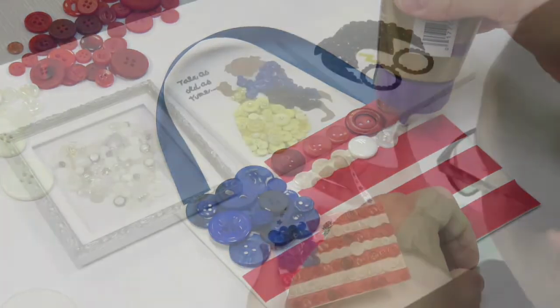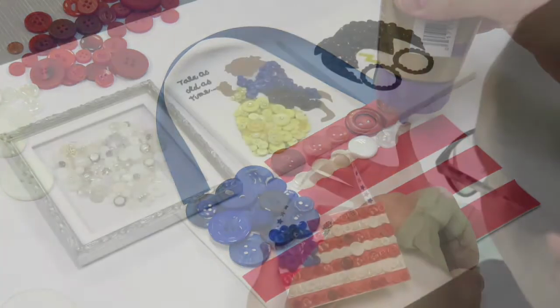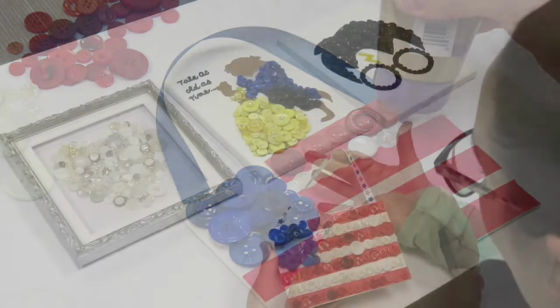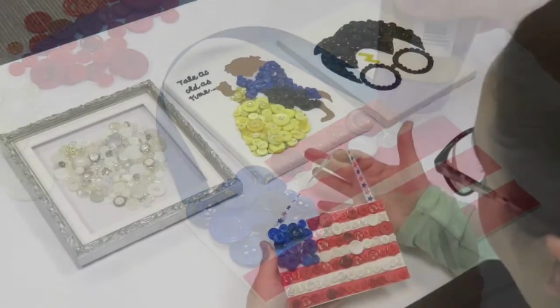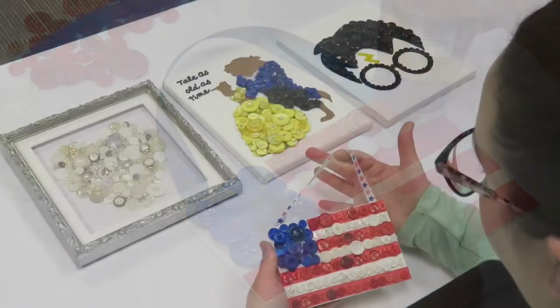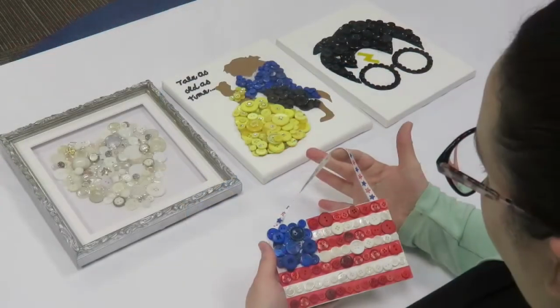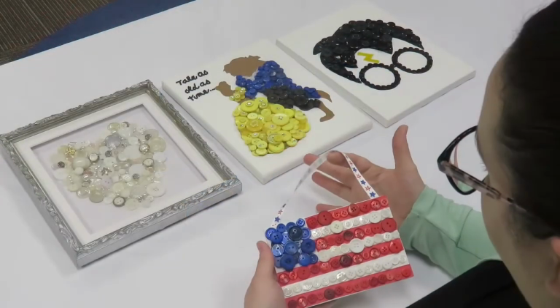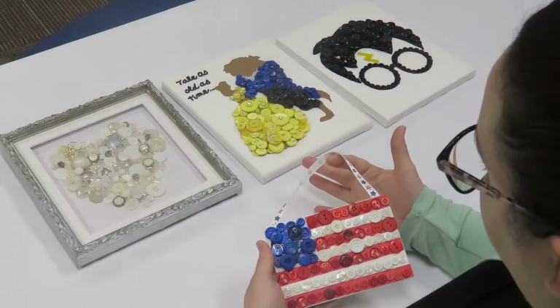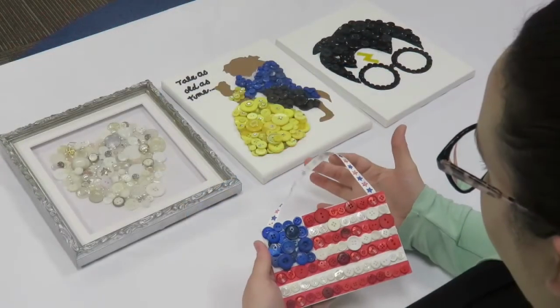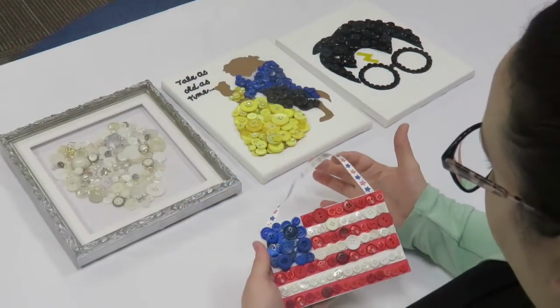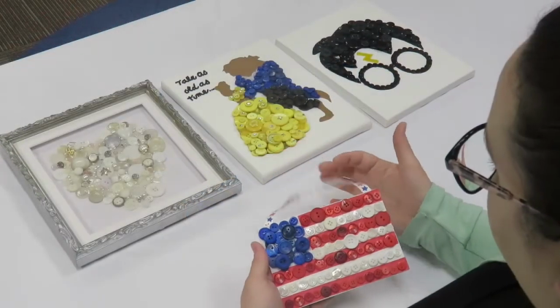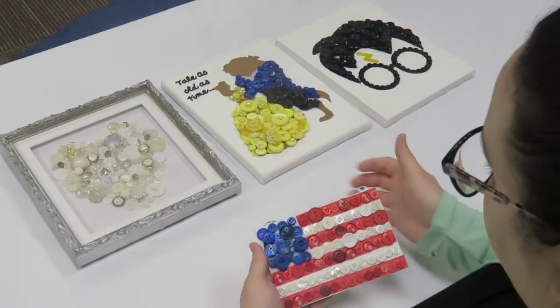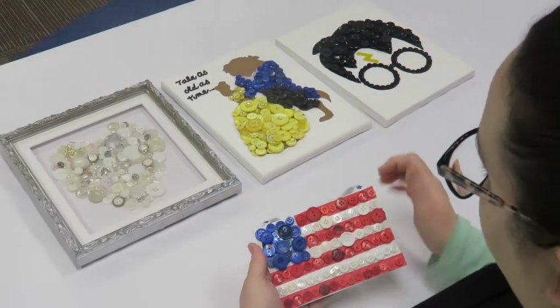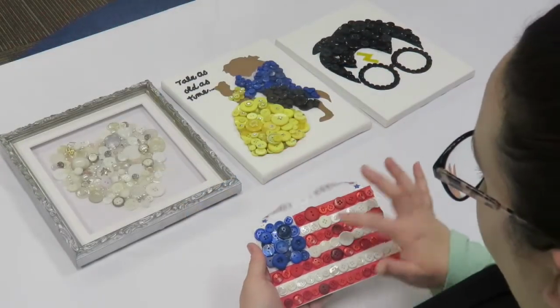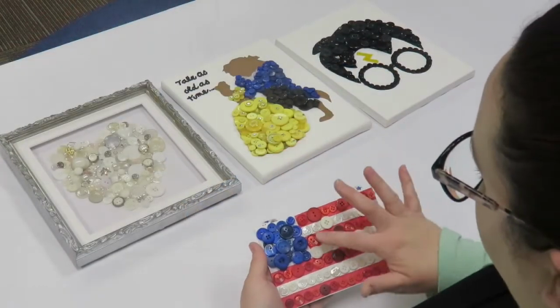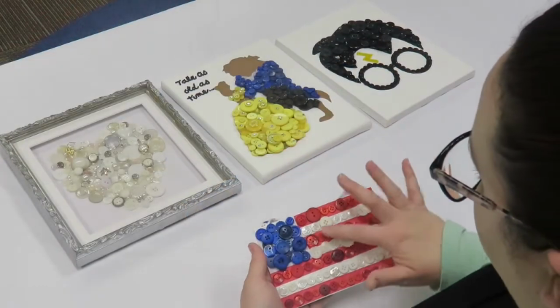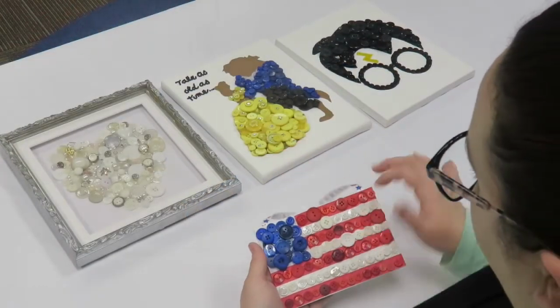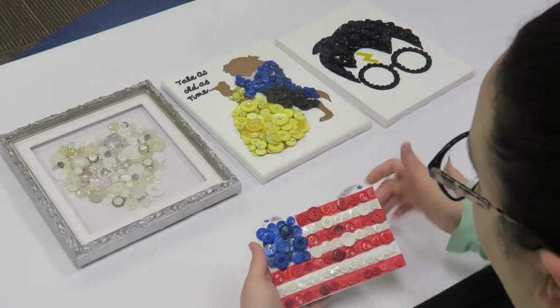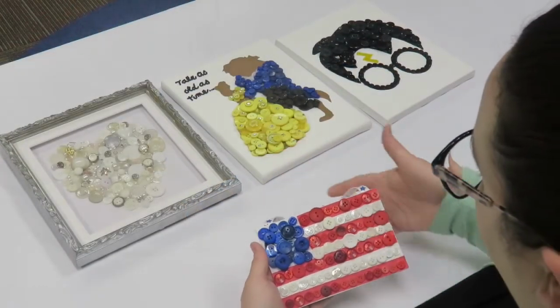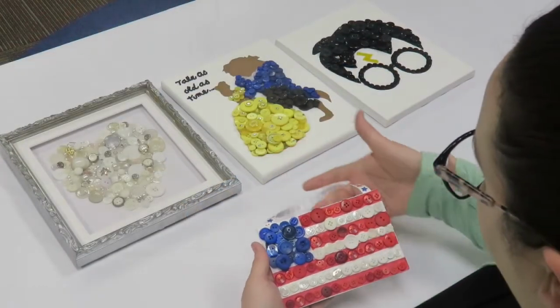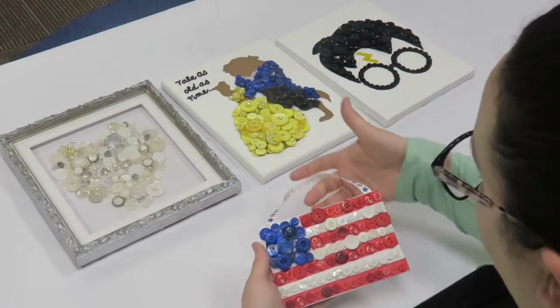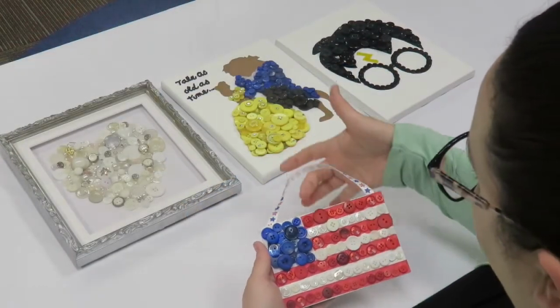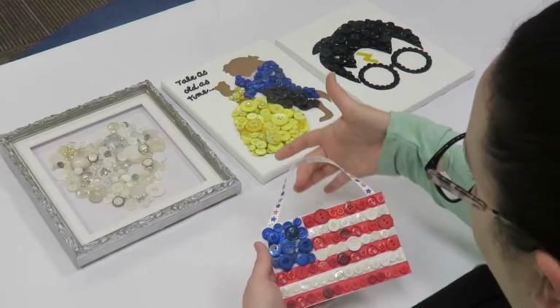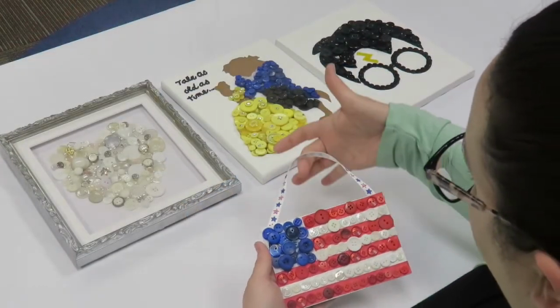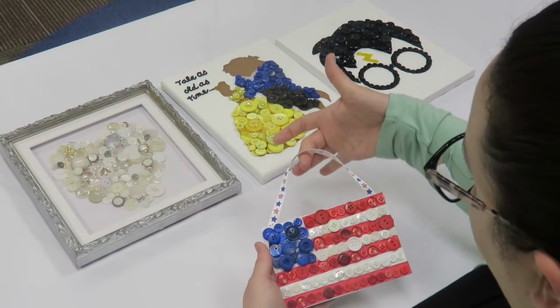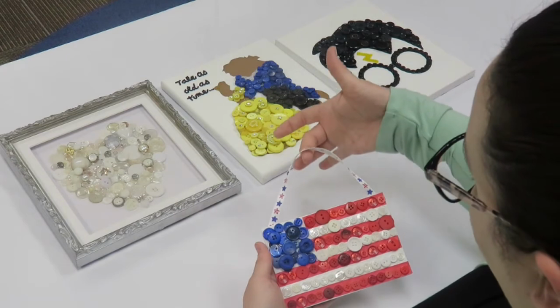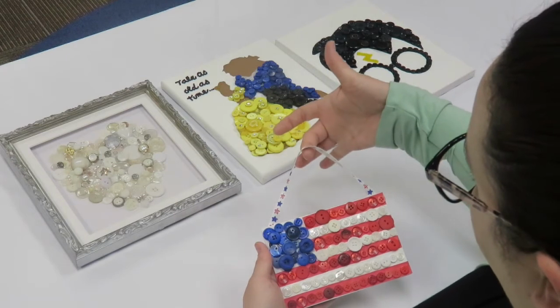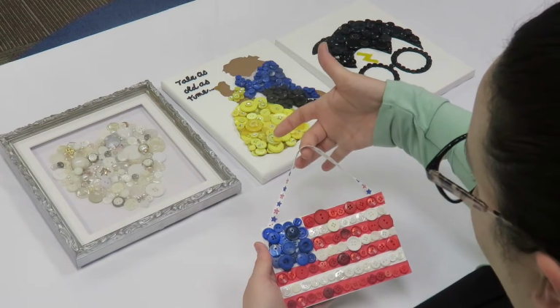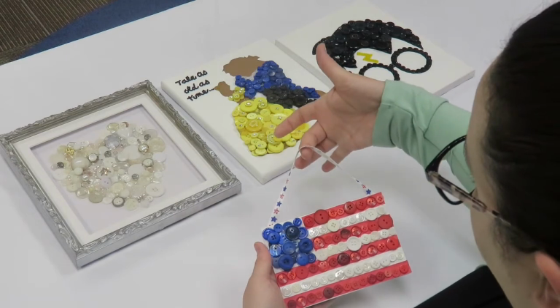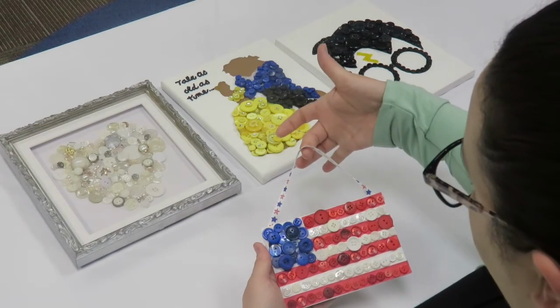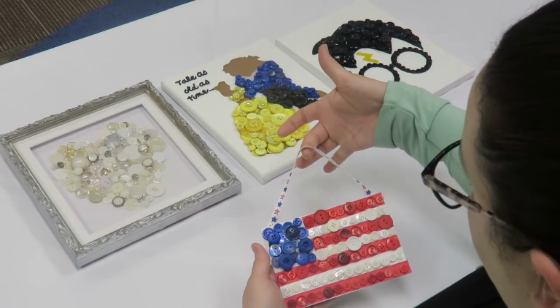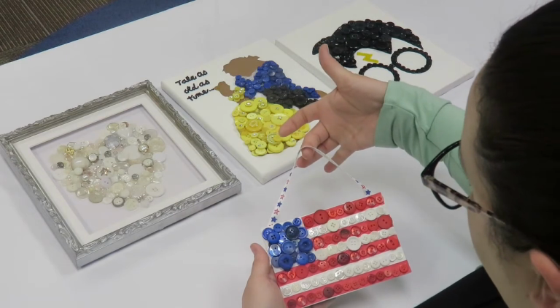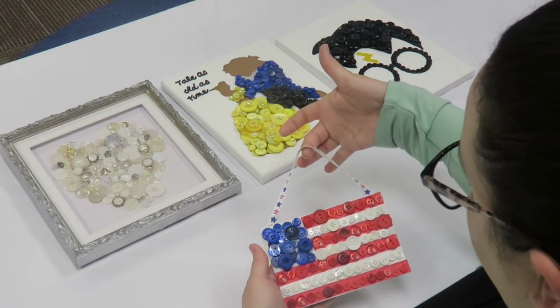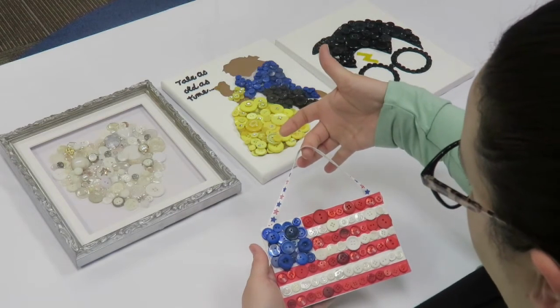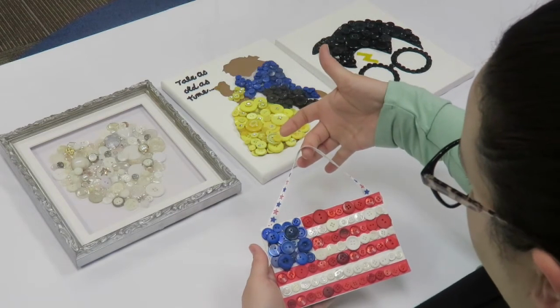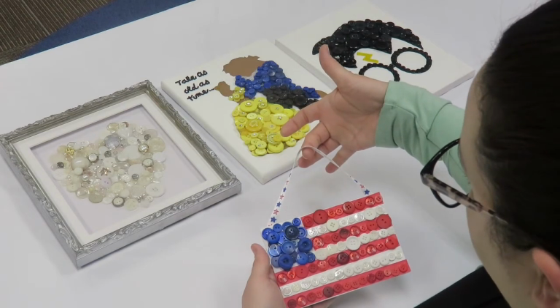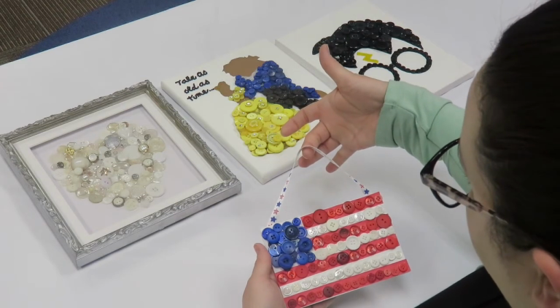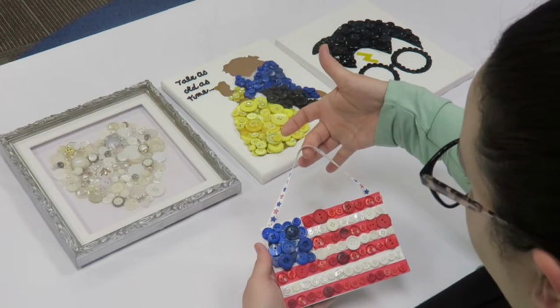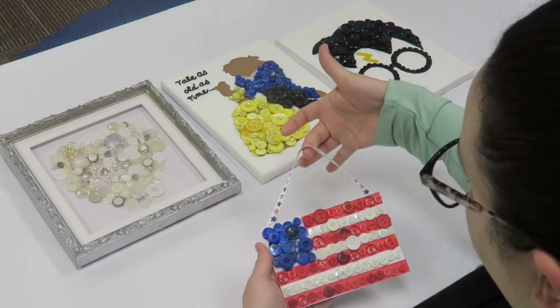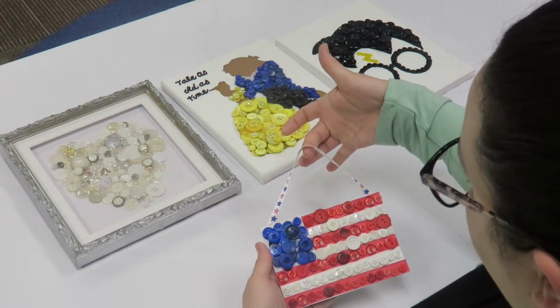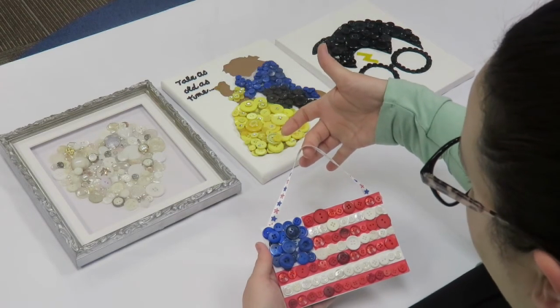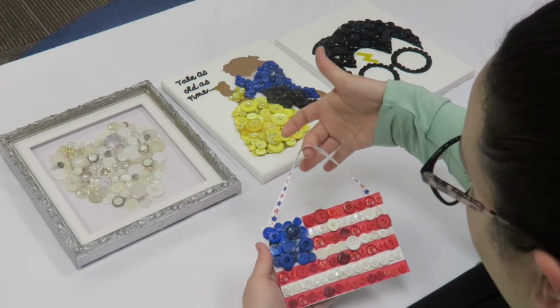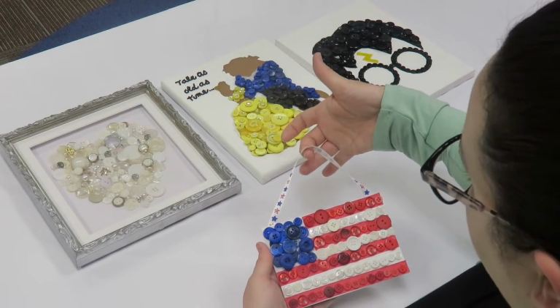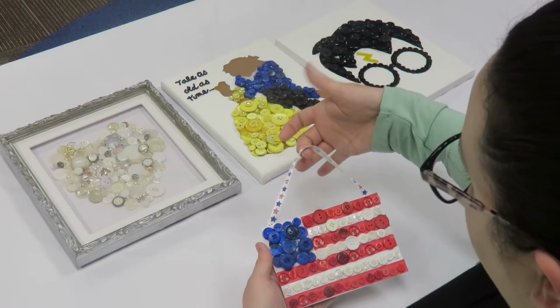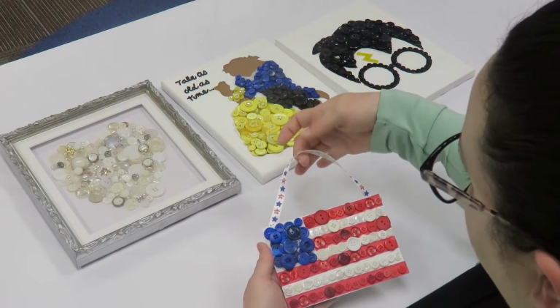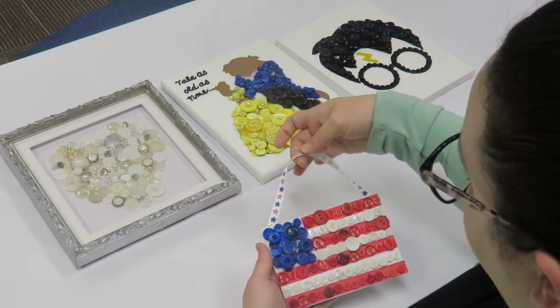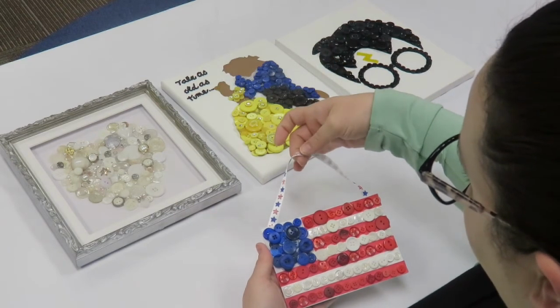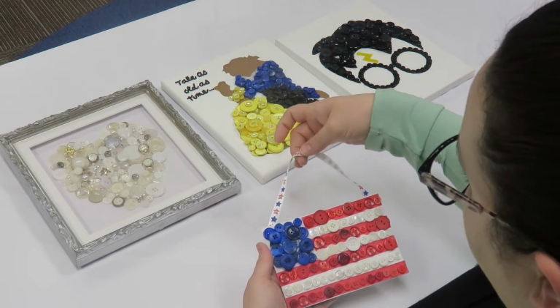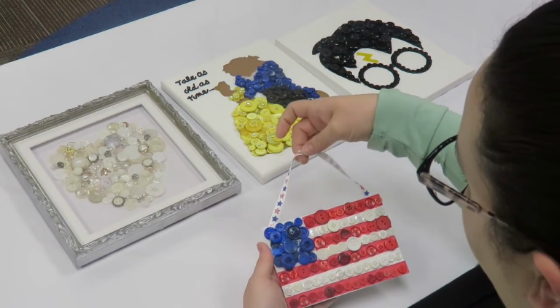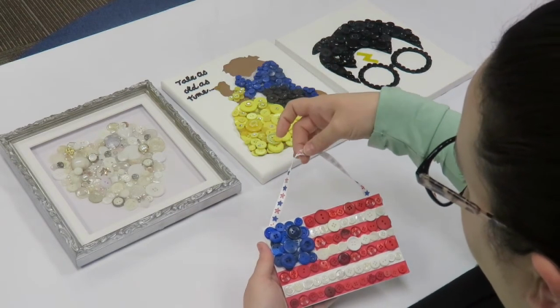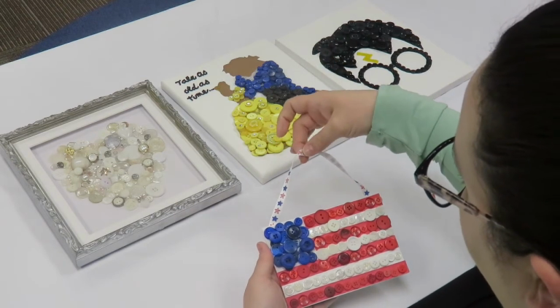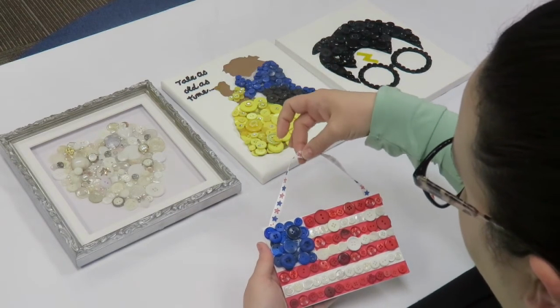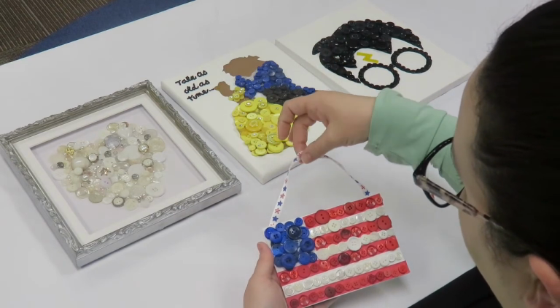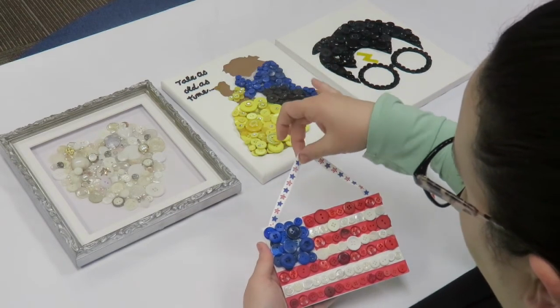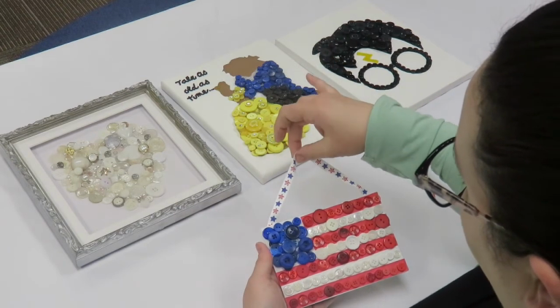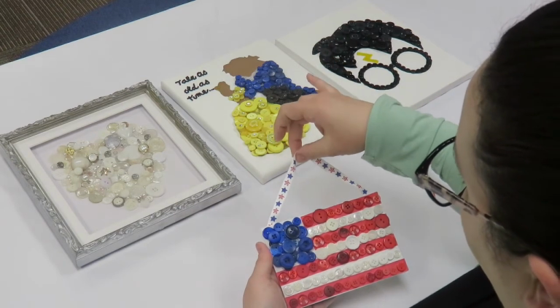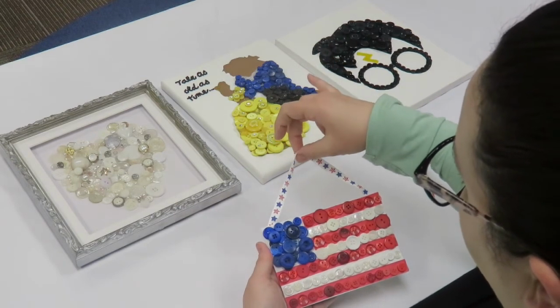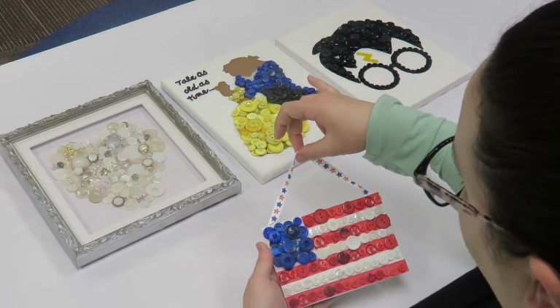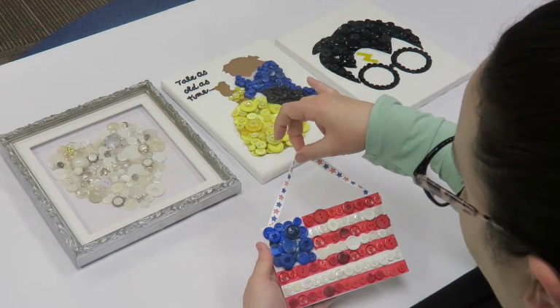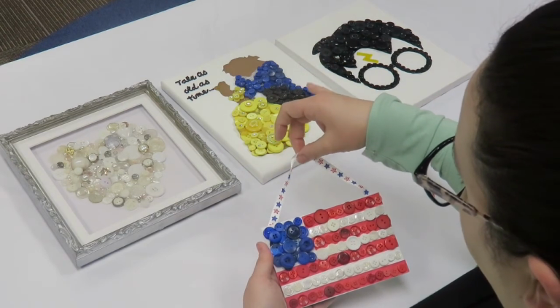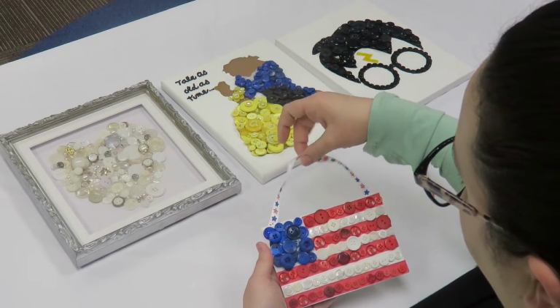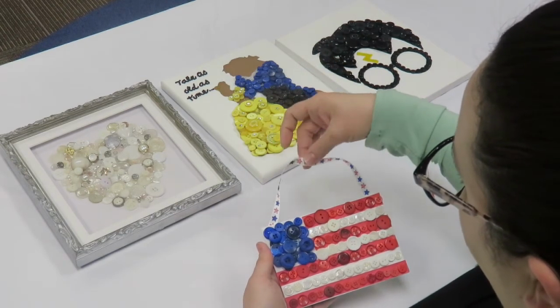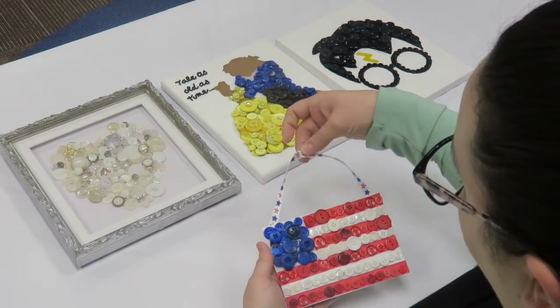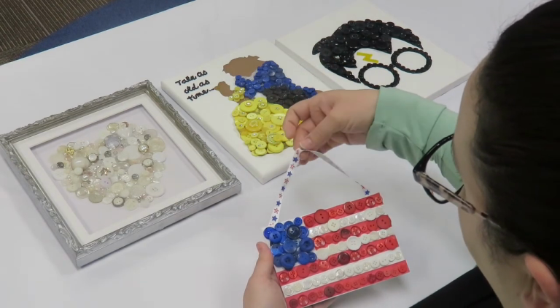Once it dries completely, as you can see, the glue is clear.